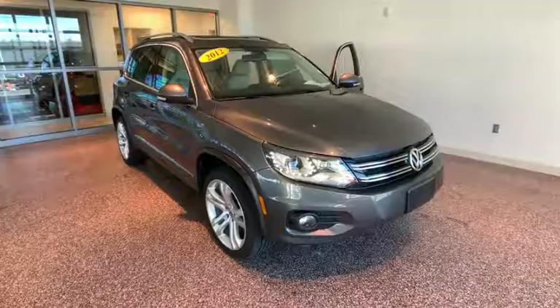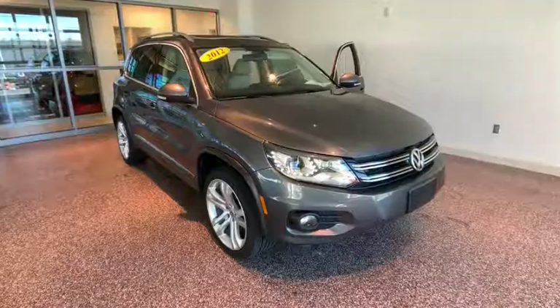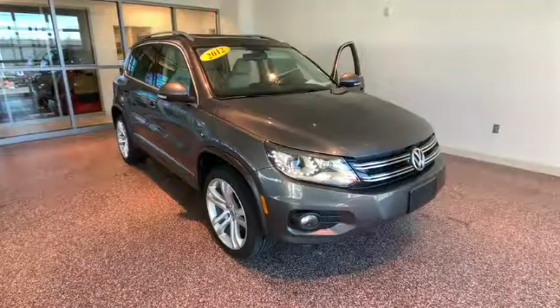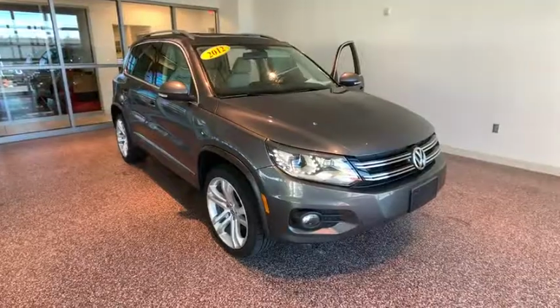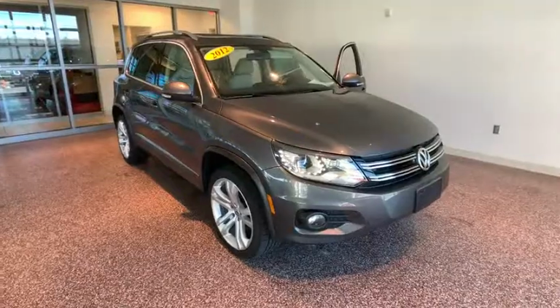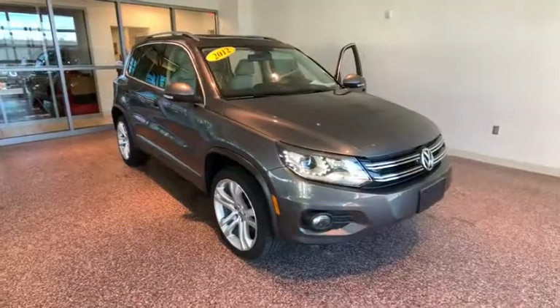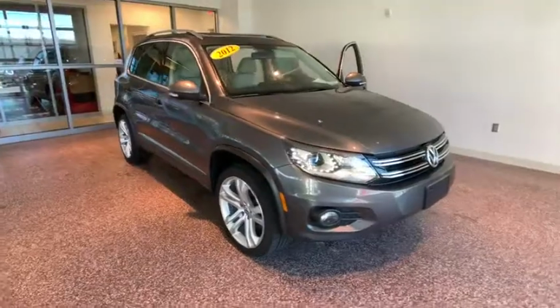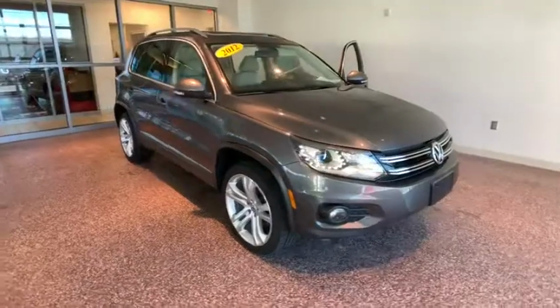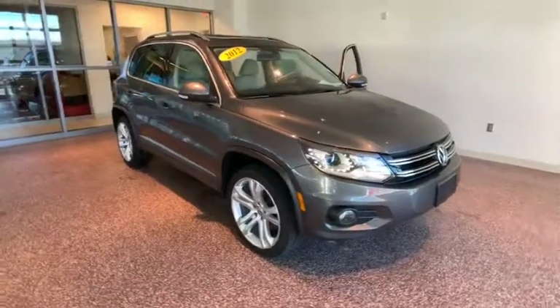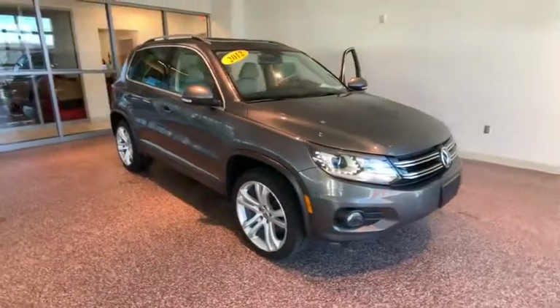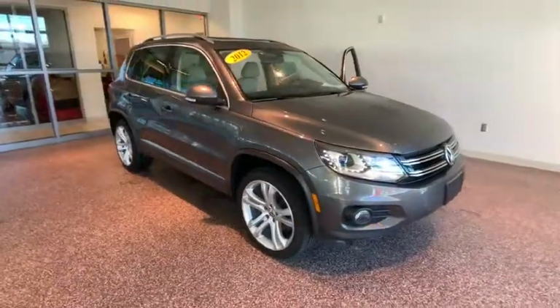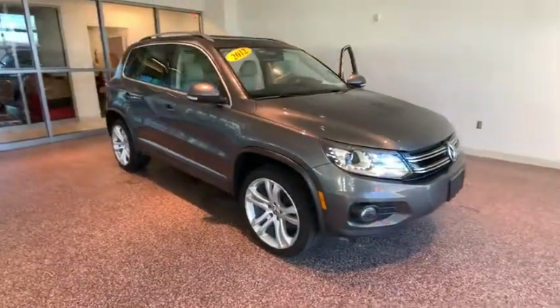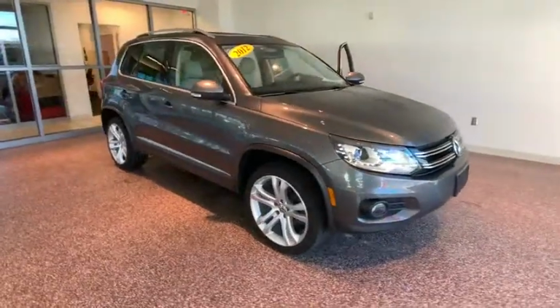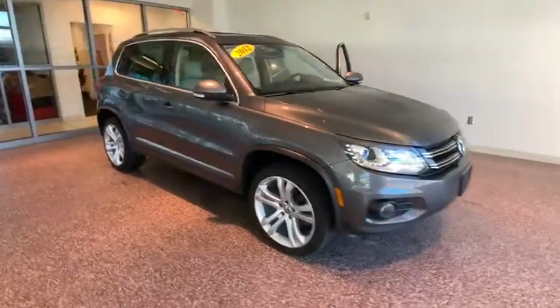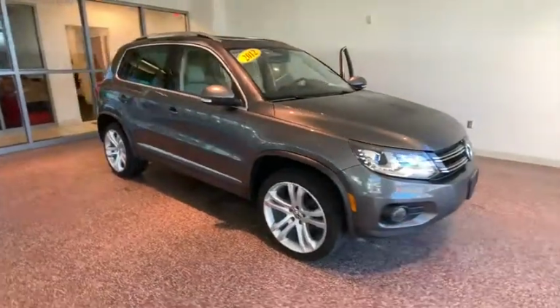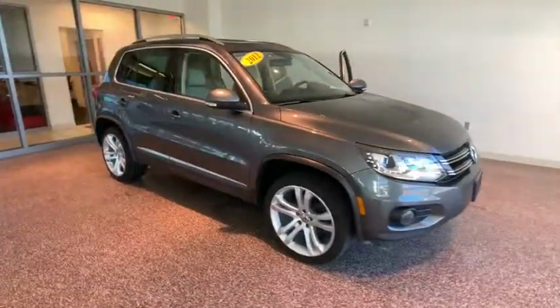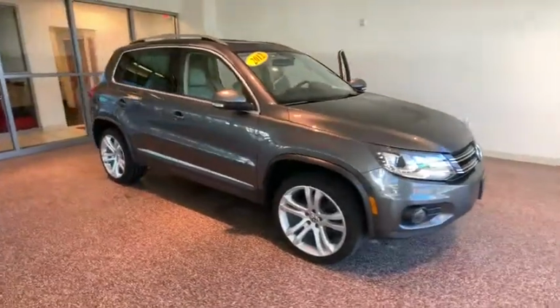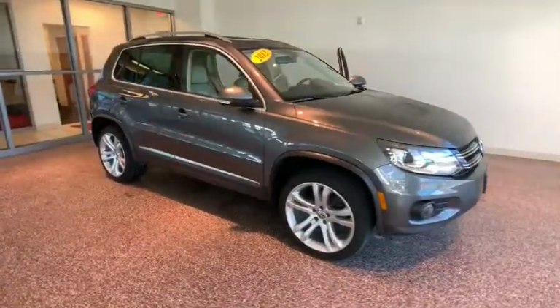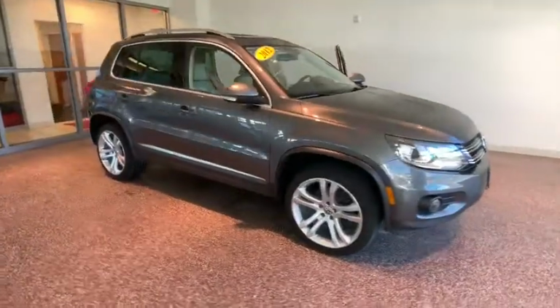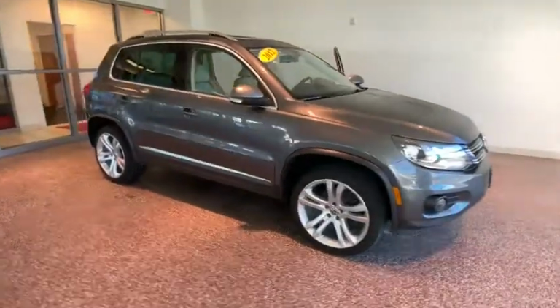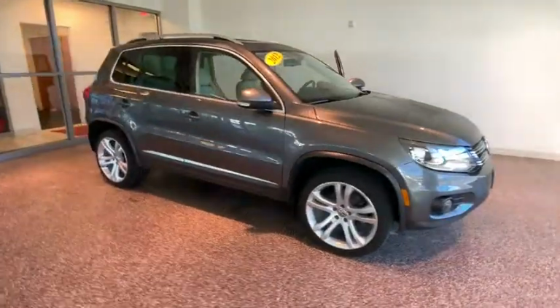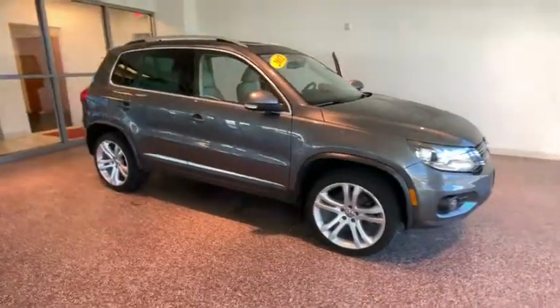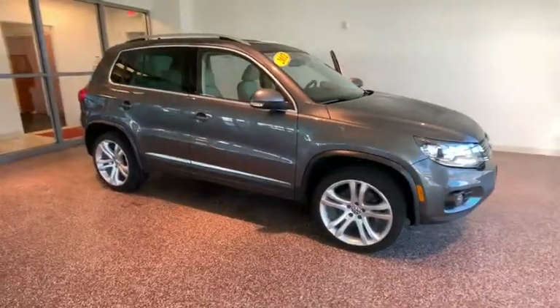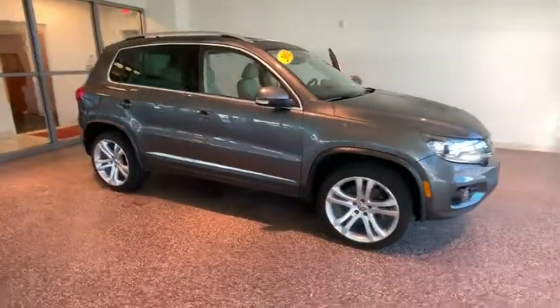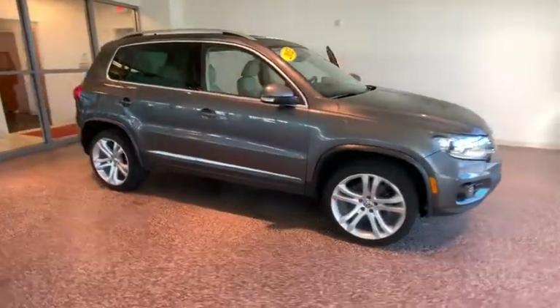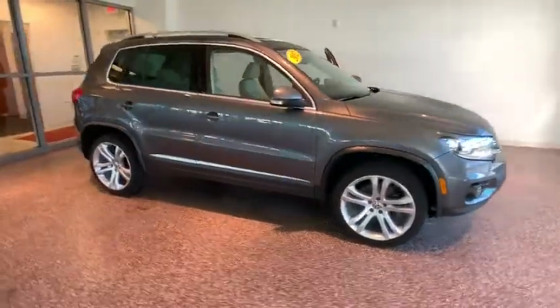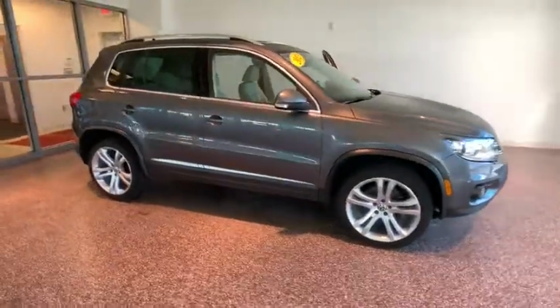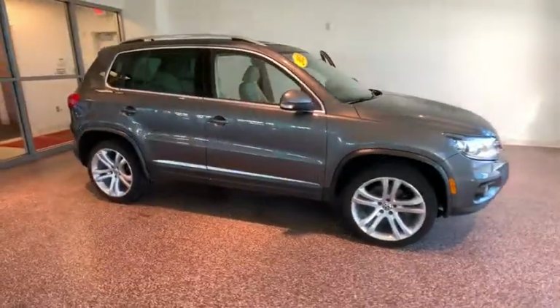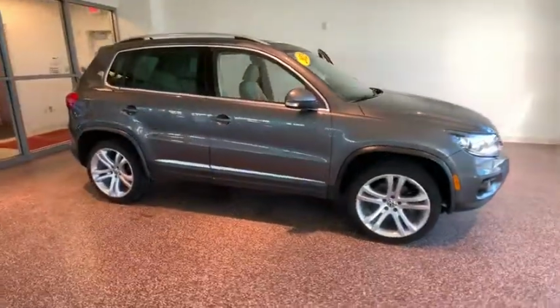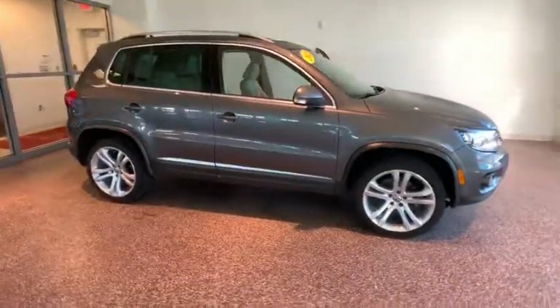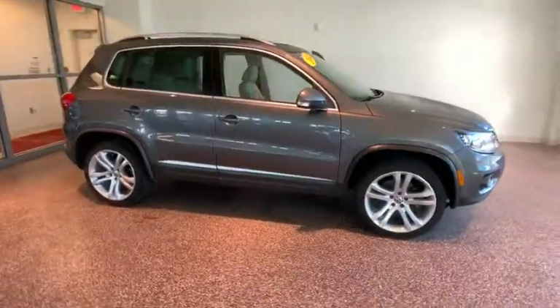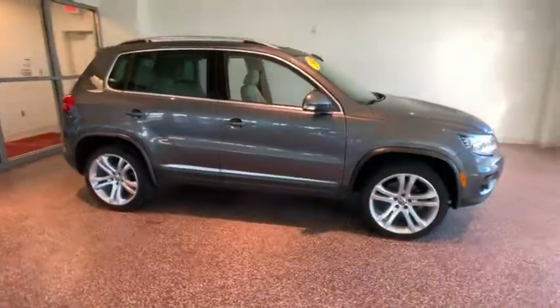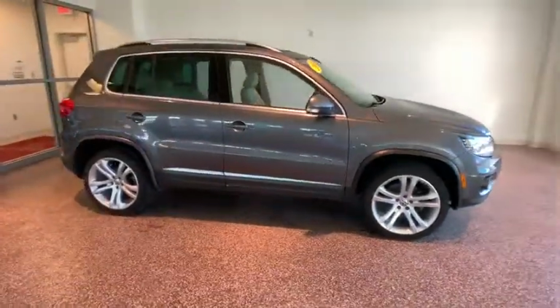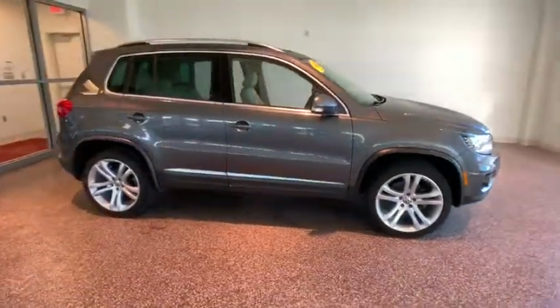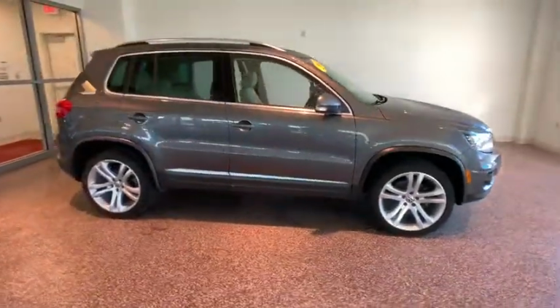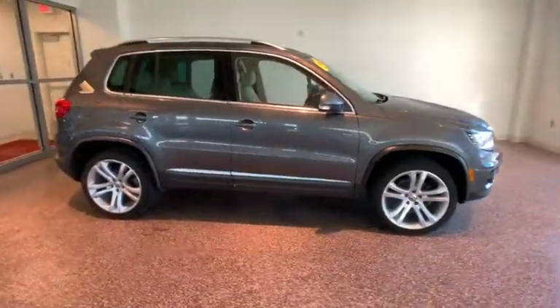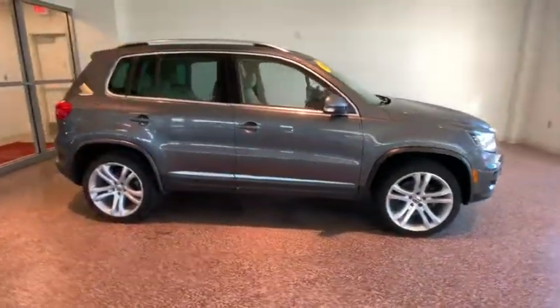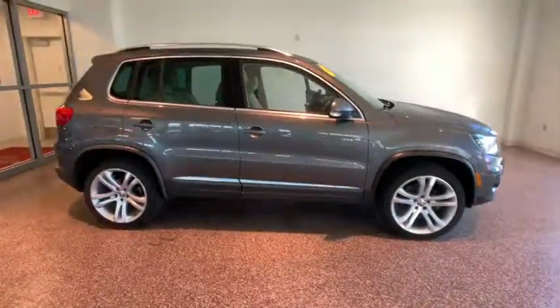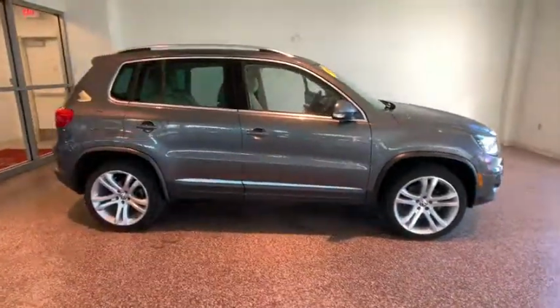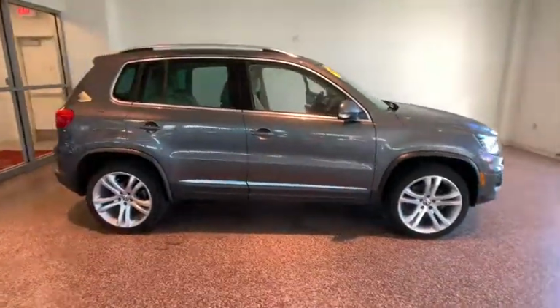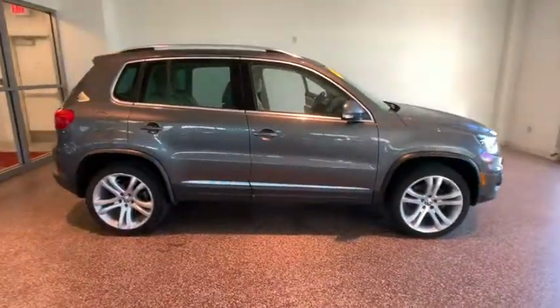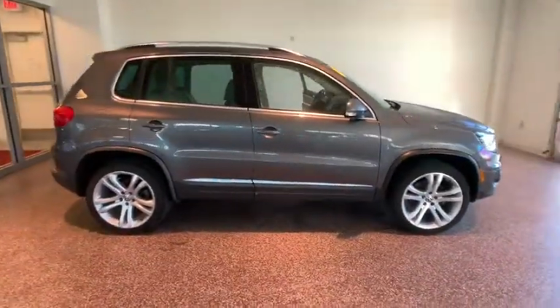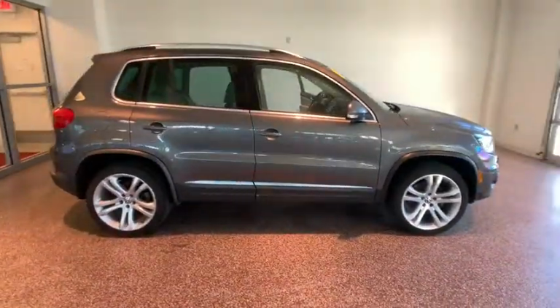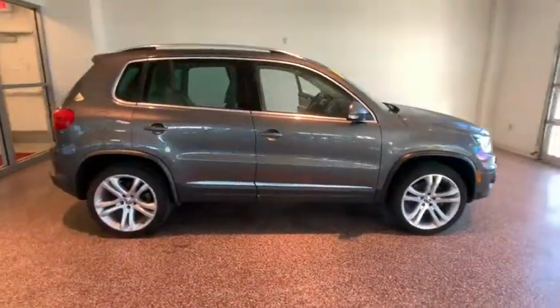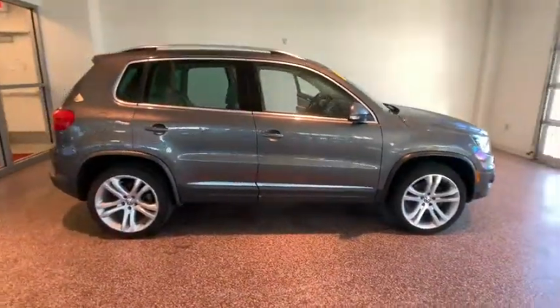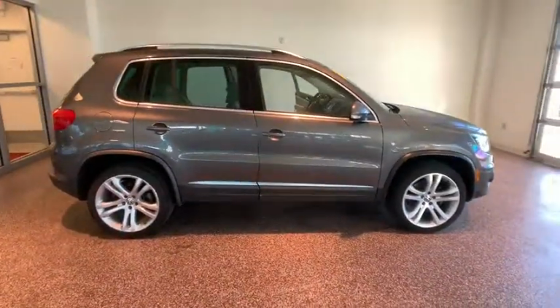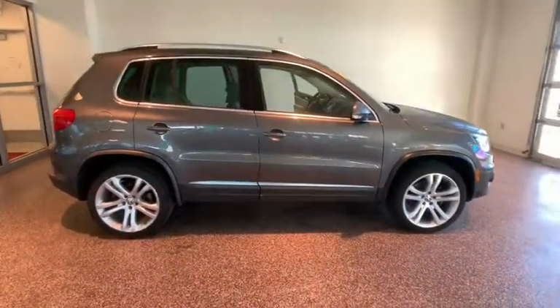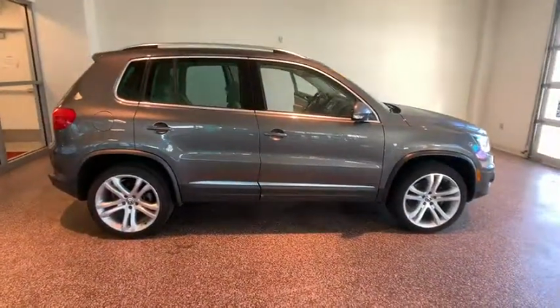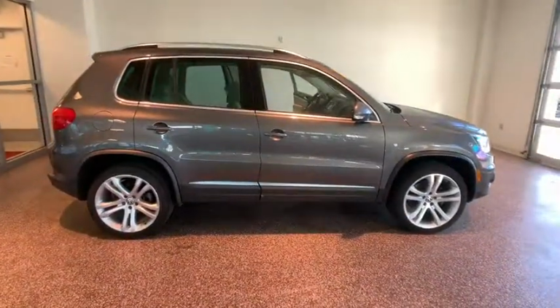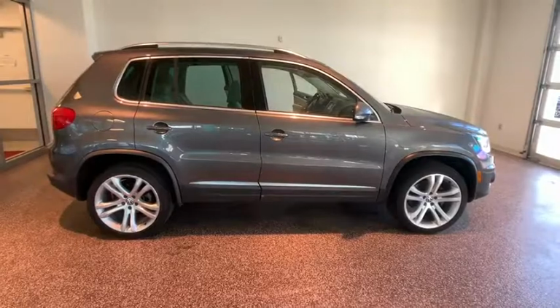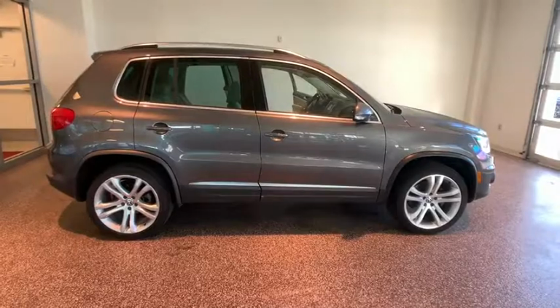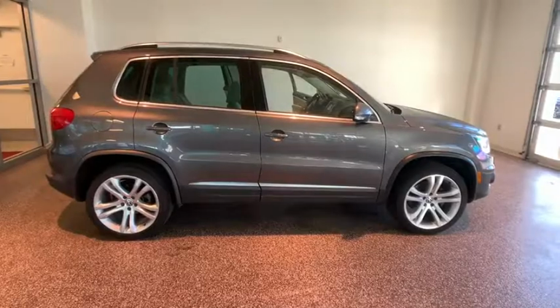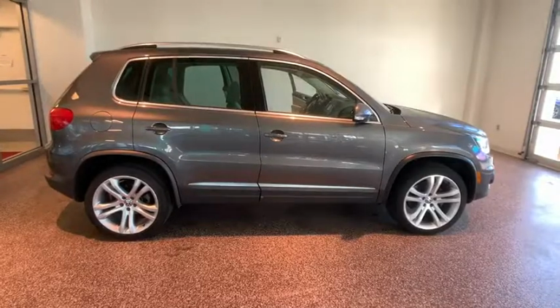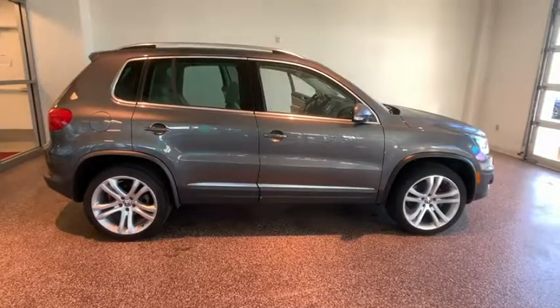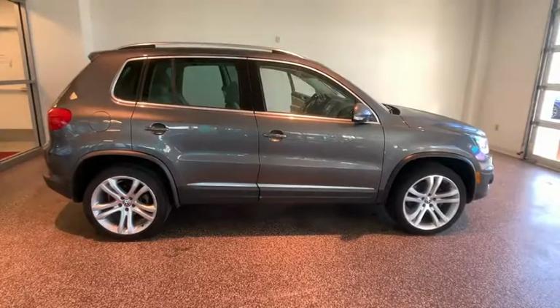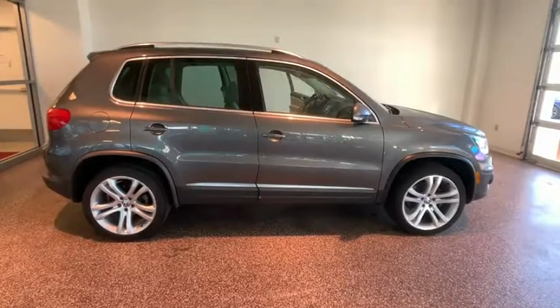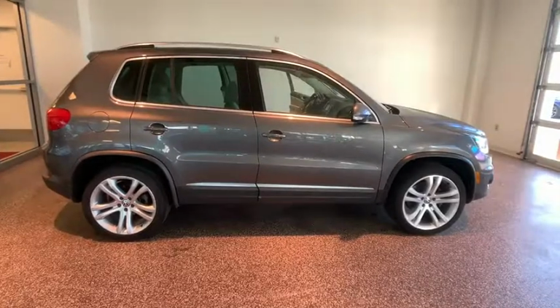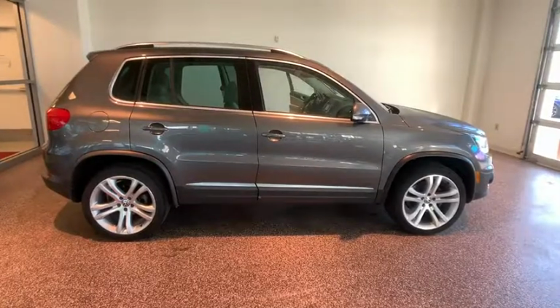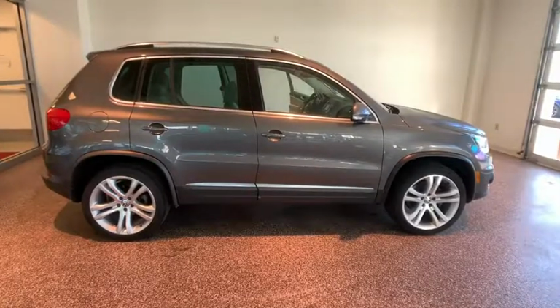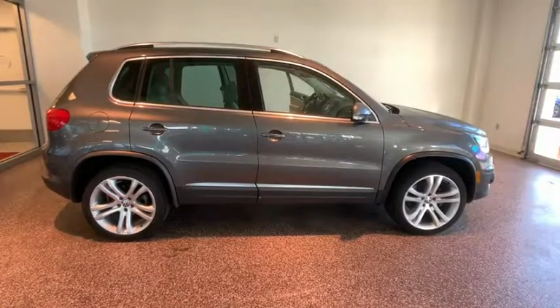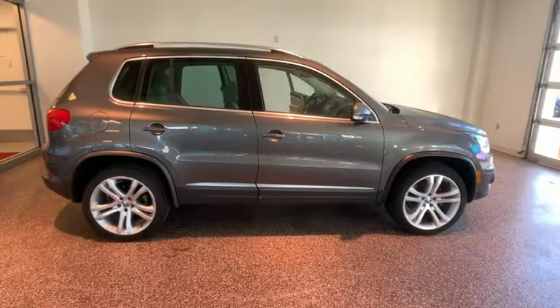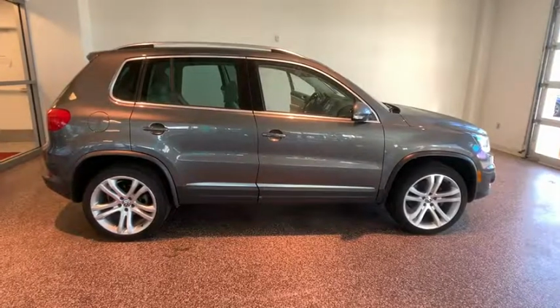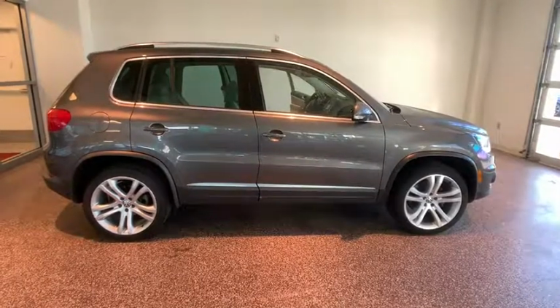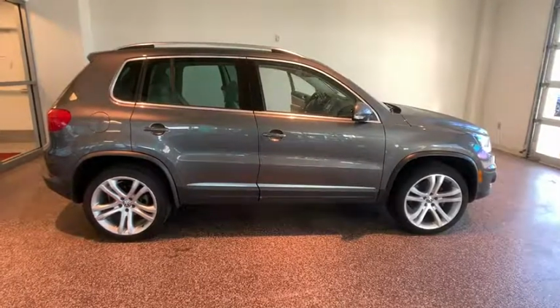The 2012 Volkswagen Tiguan. With the Volkswagen Tiguan, it's good to be turbo. Turbo with class.